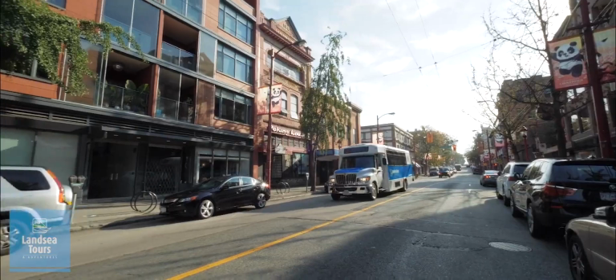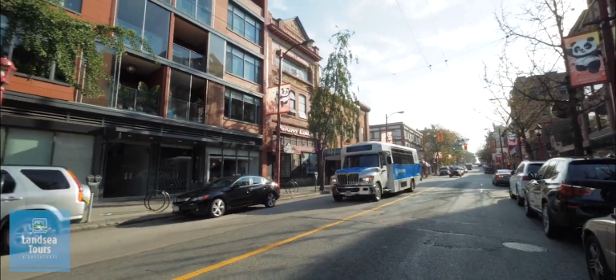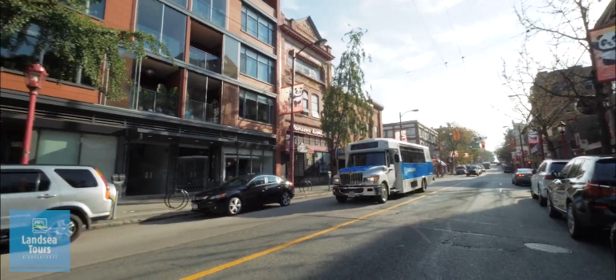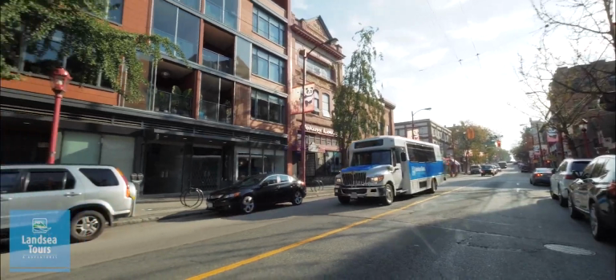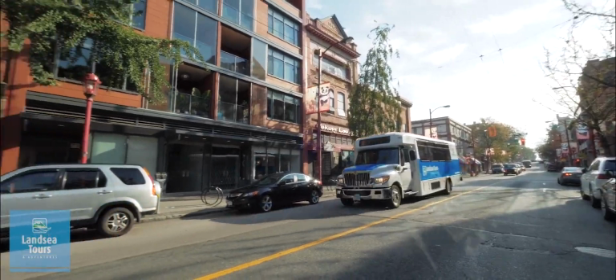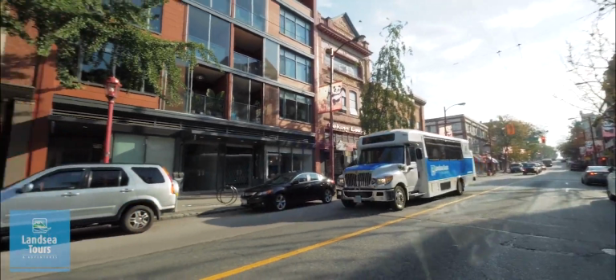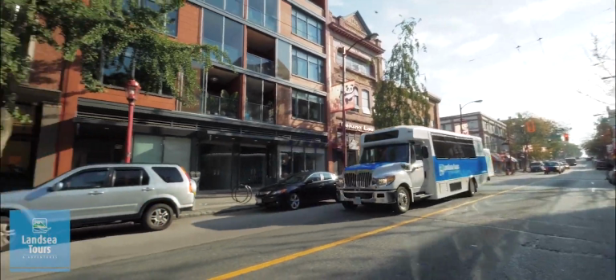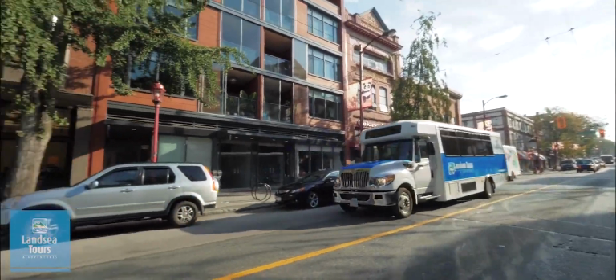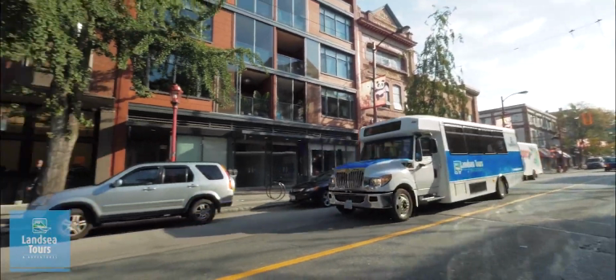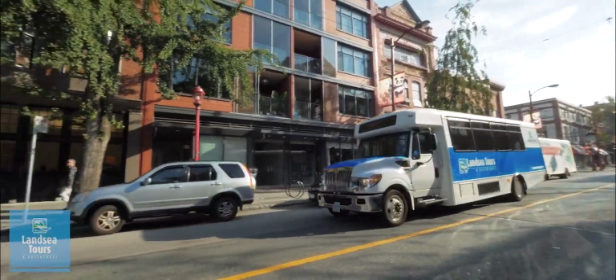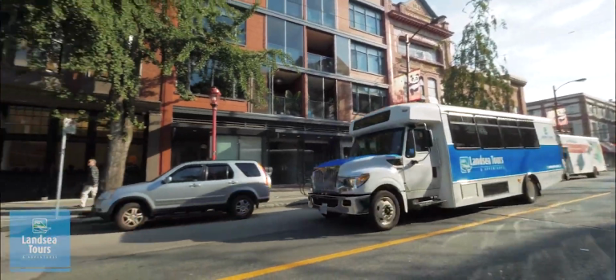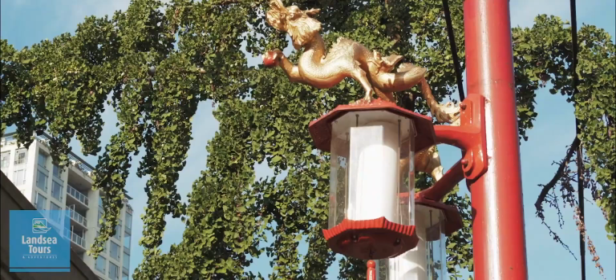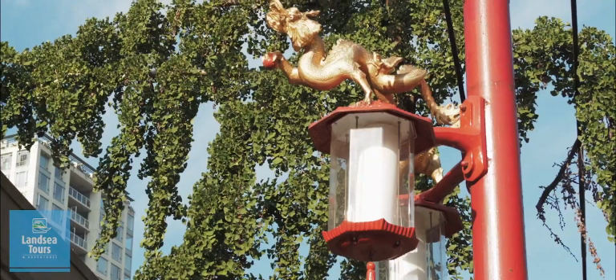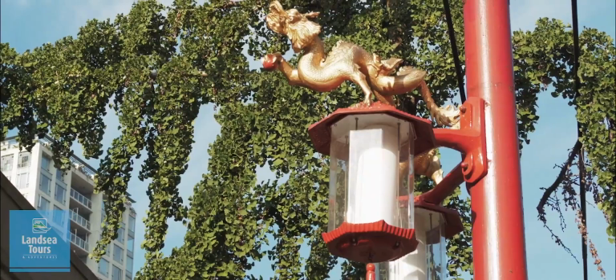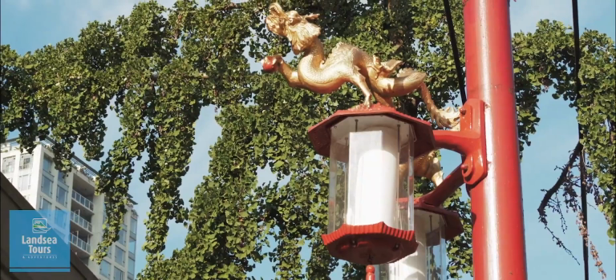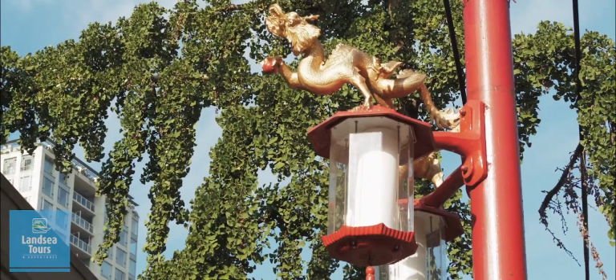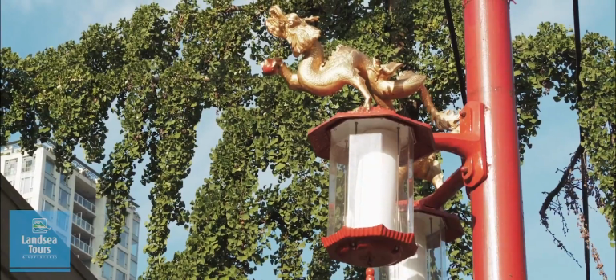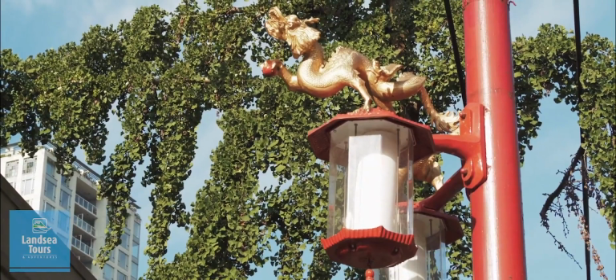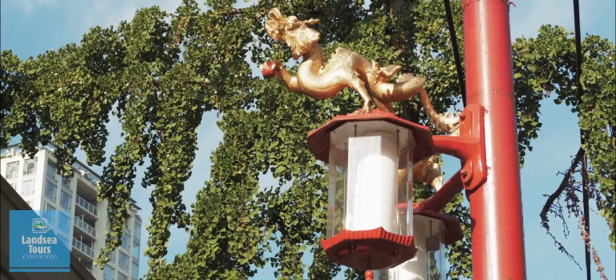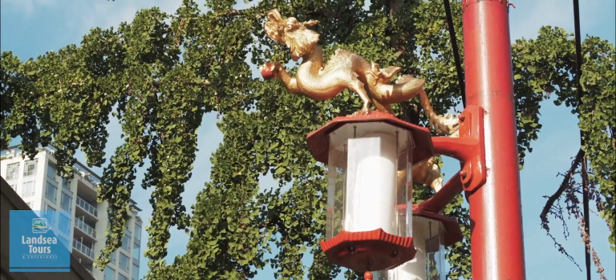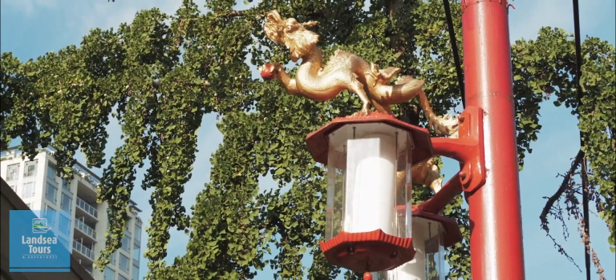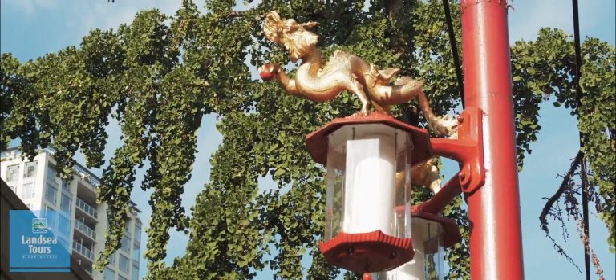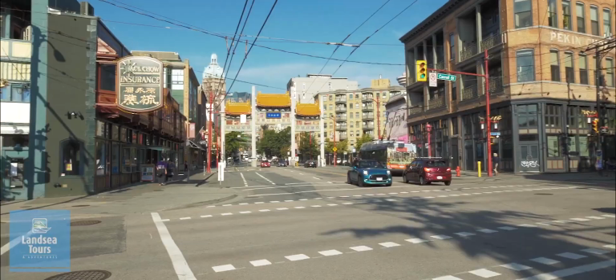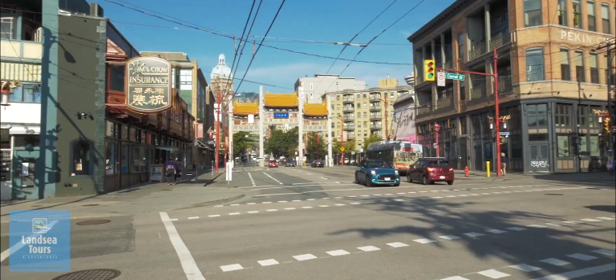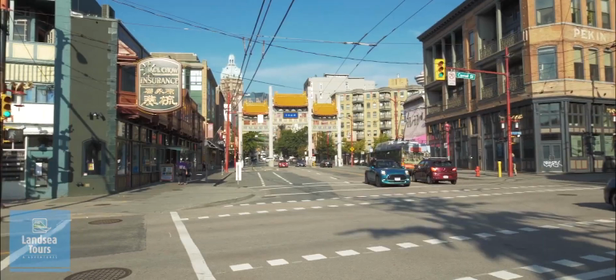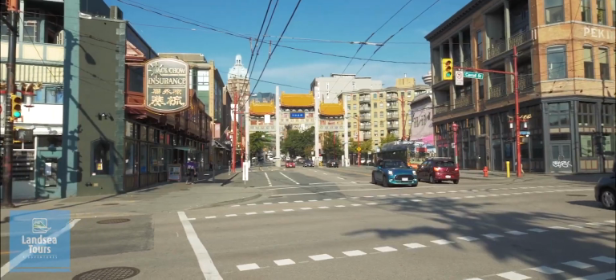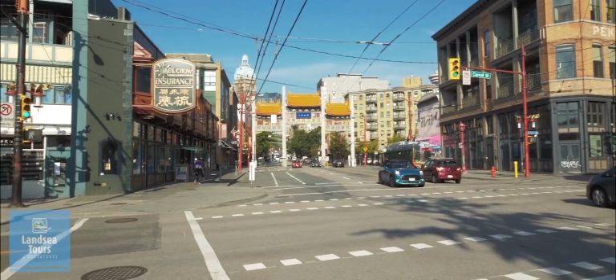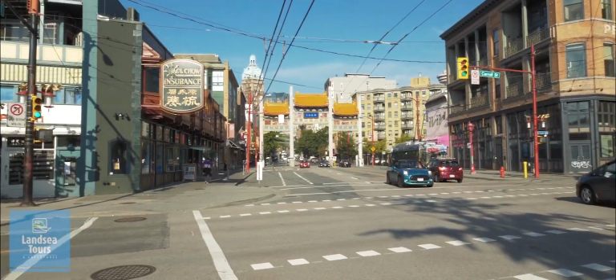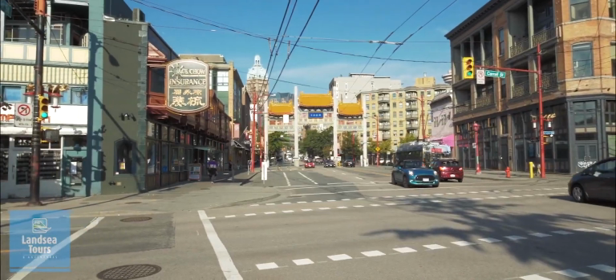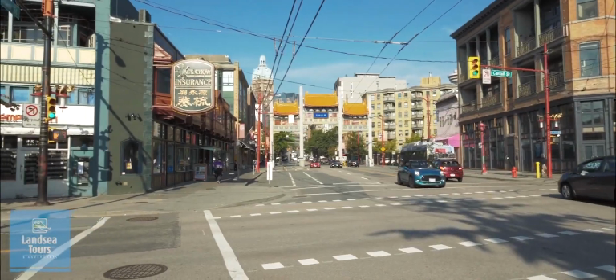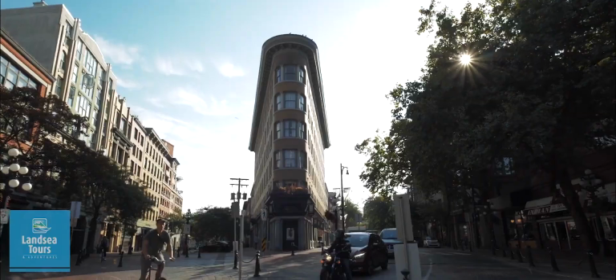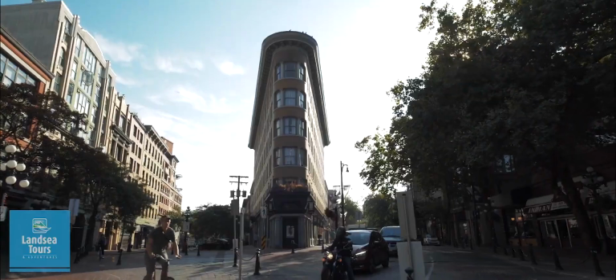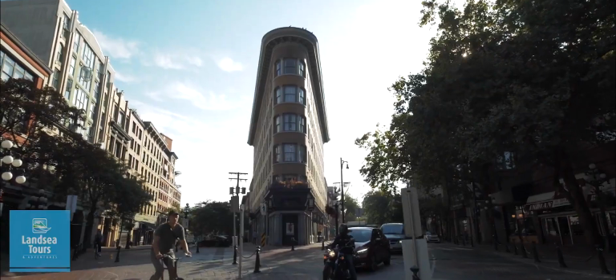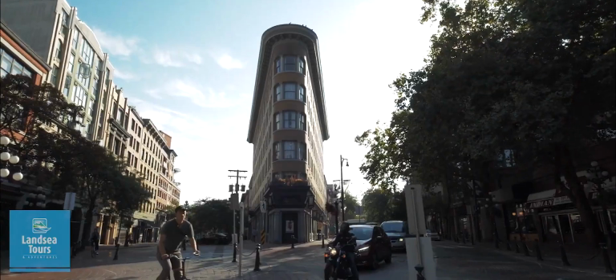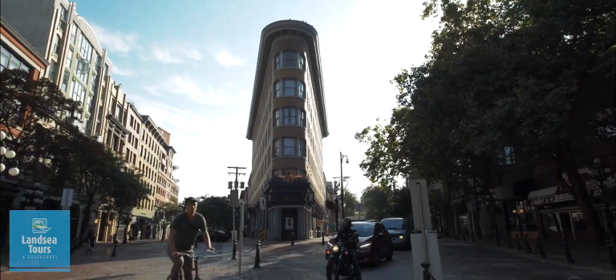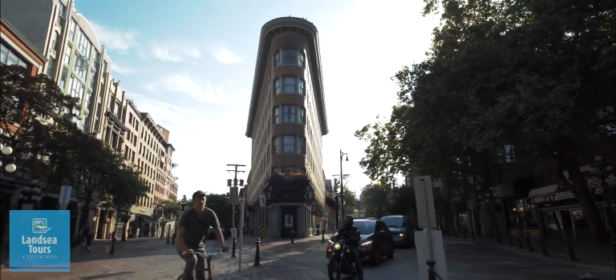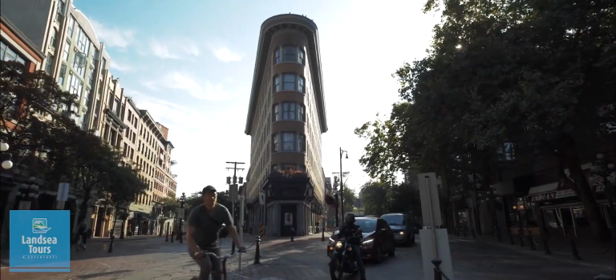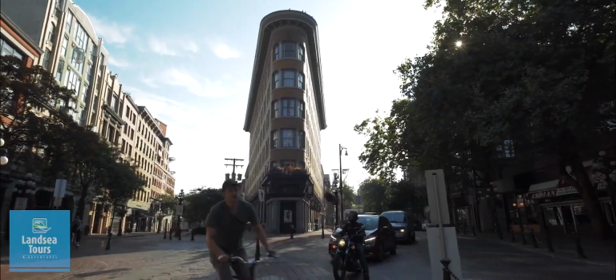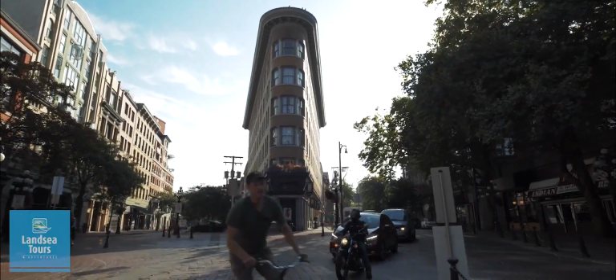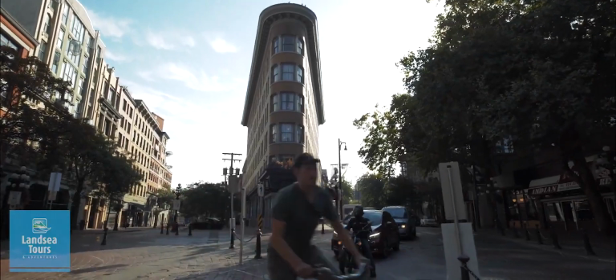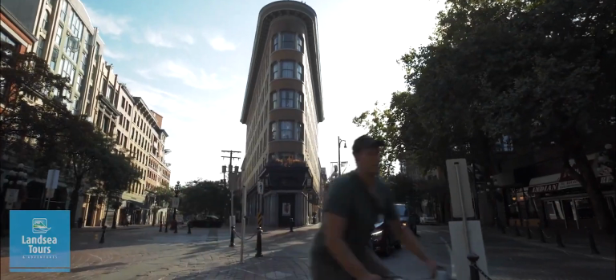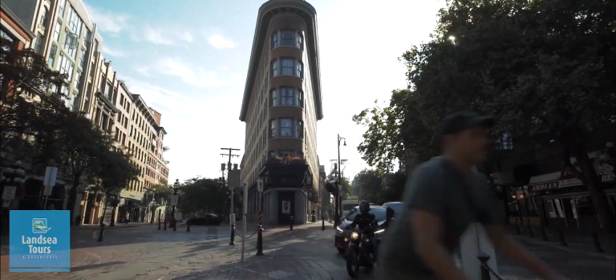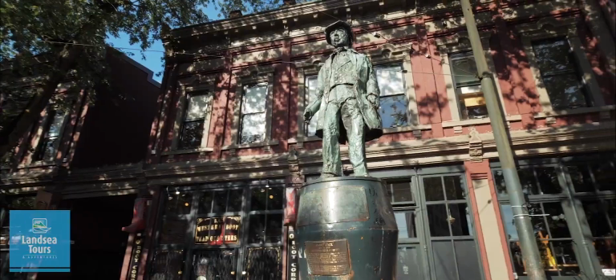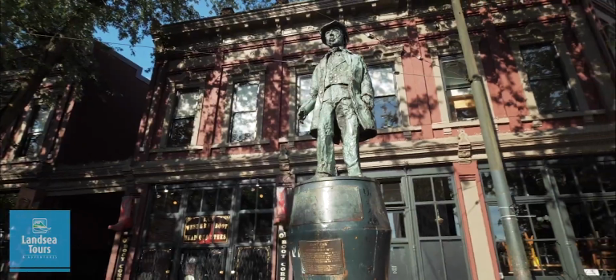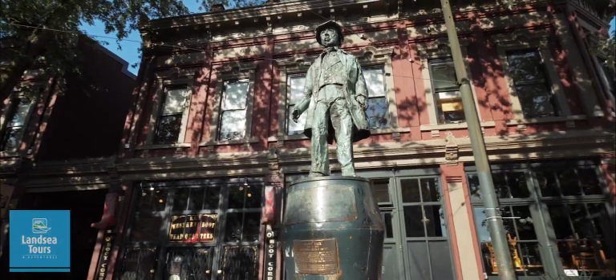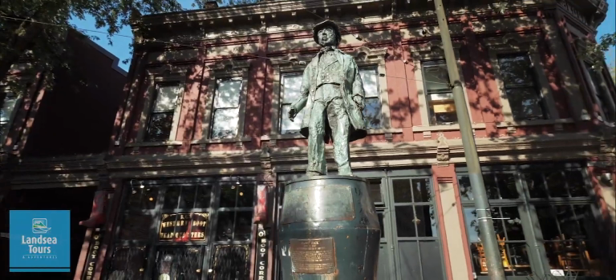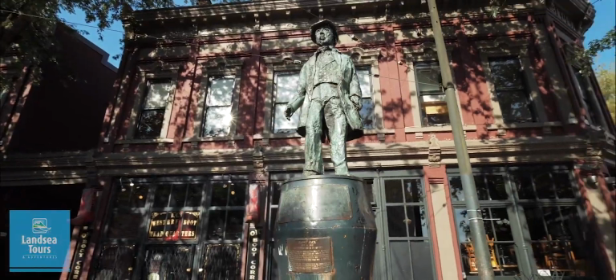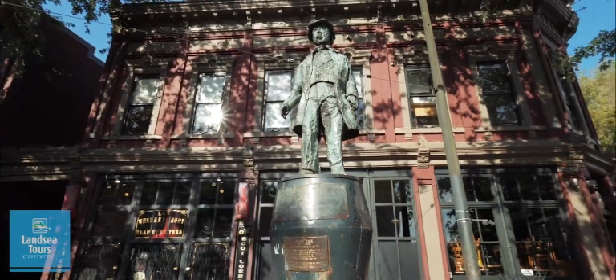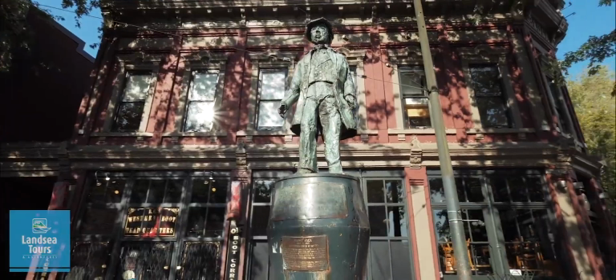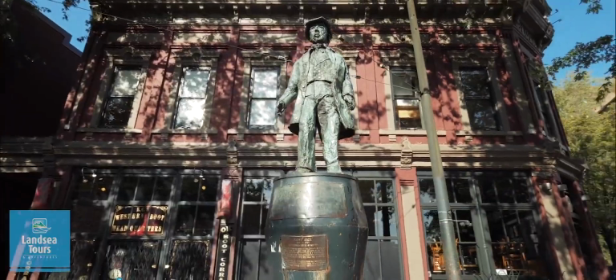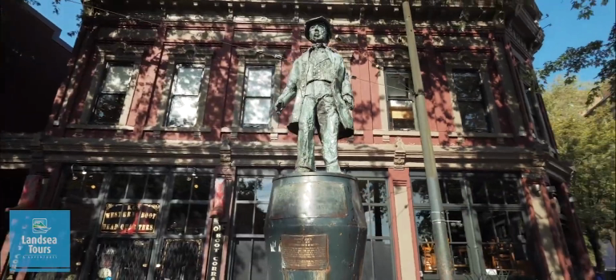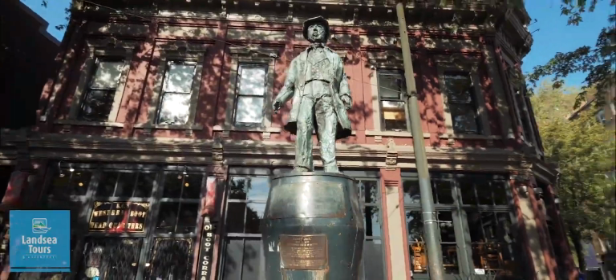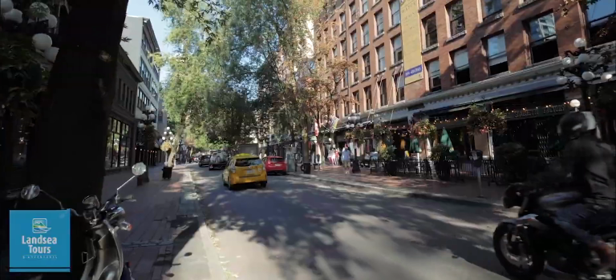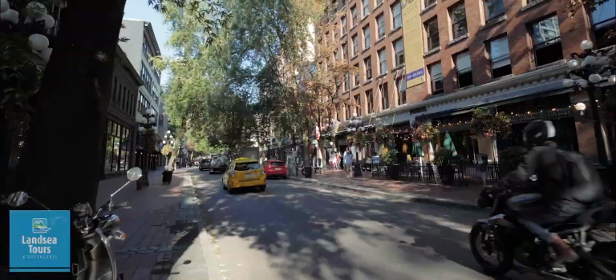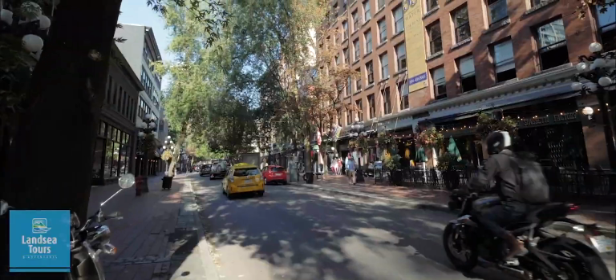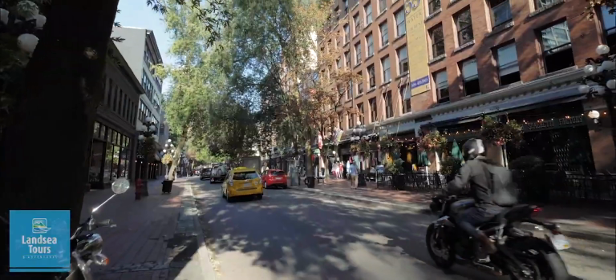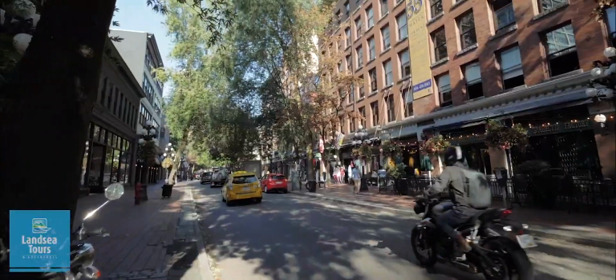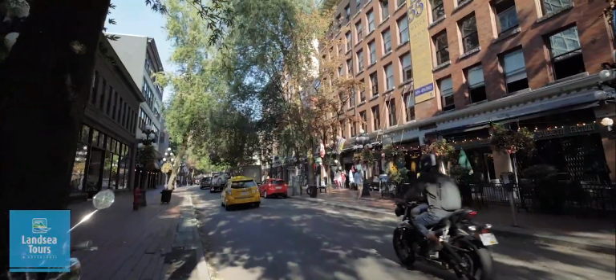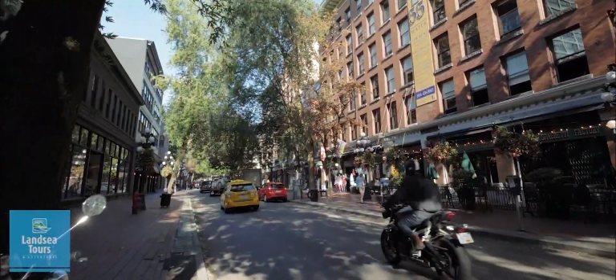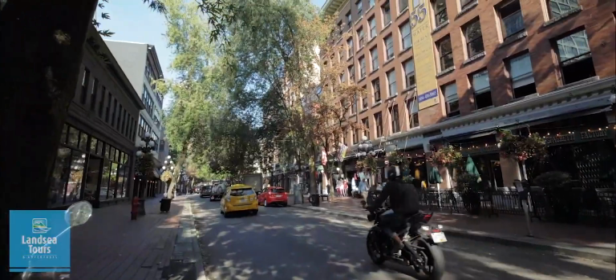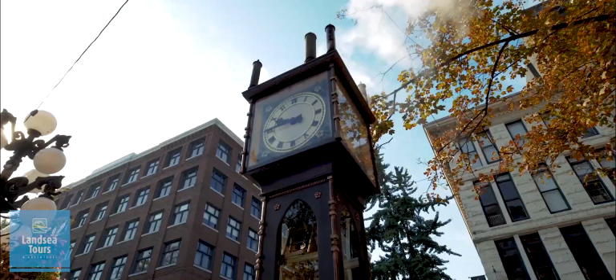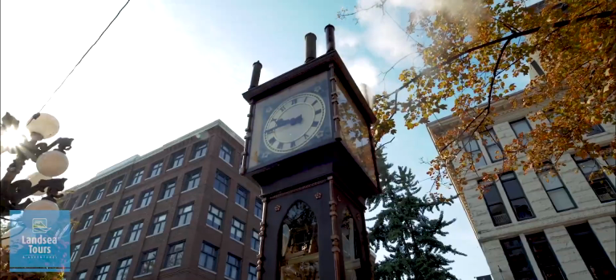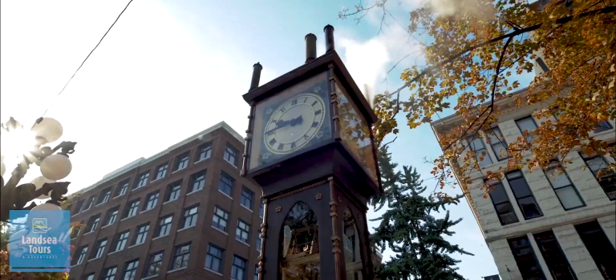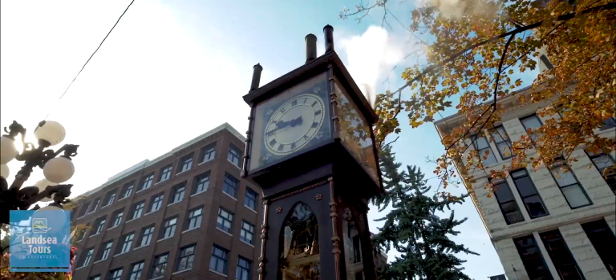Chinatown, offering vivid colors and vibrant culture. And Gastown, known for its cobblestone streets lined with Victorian lamps.